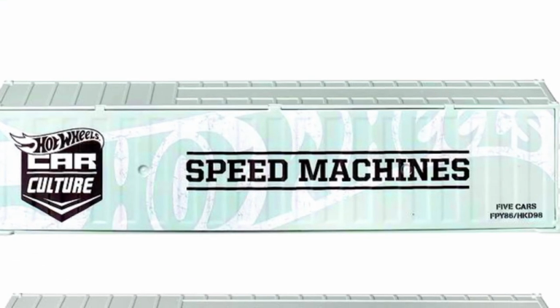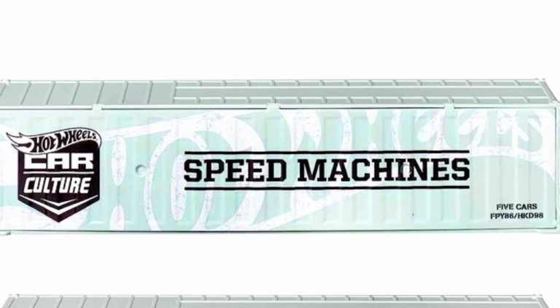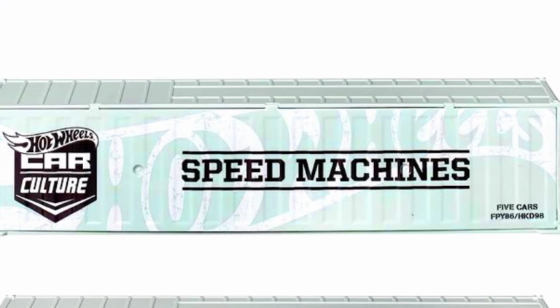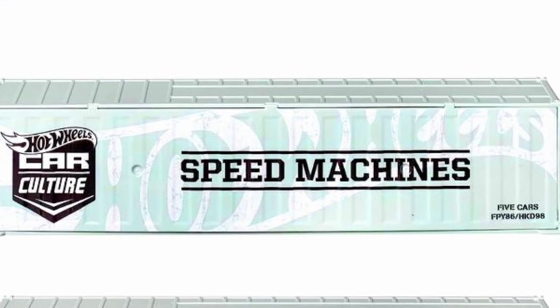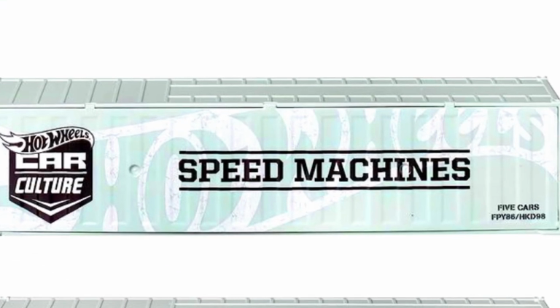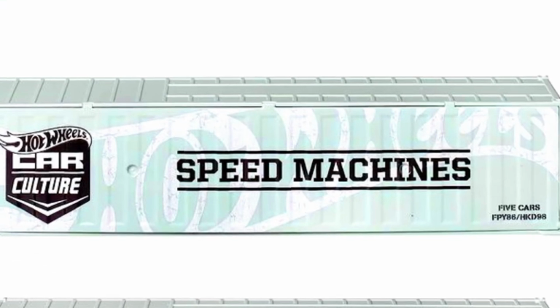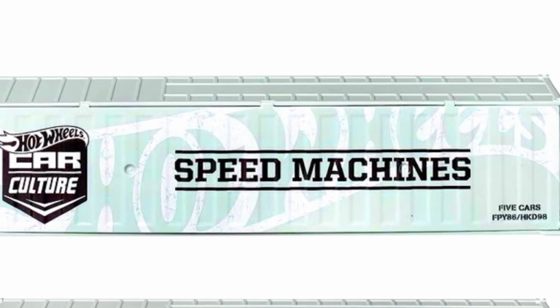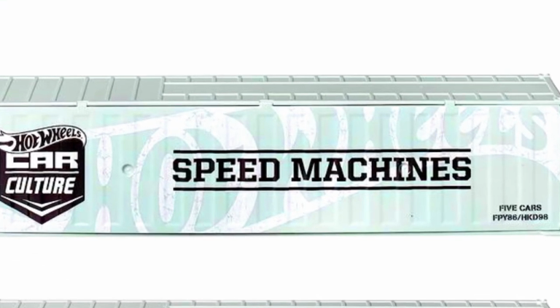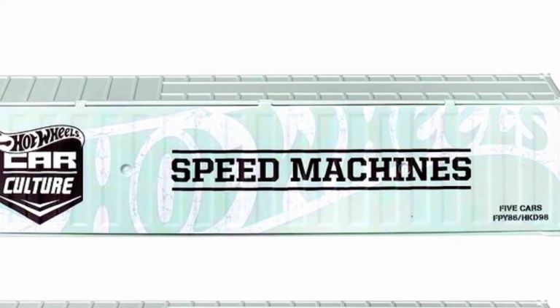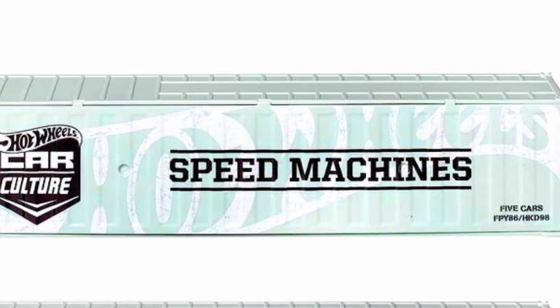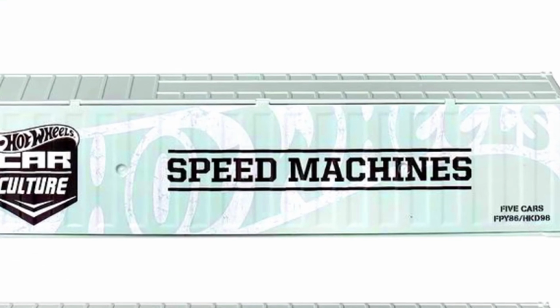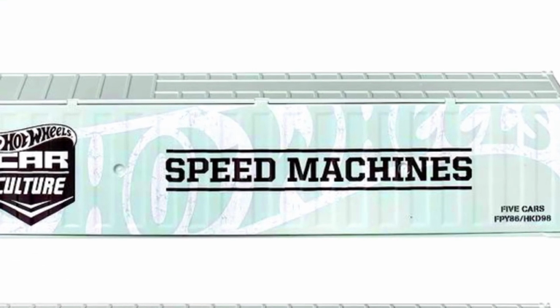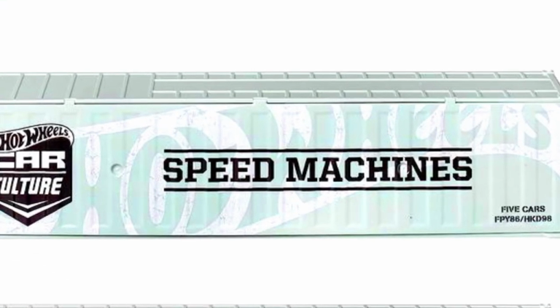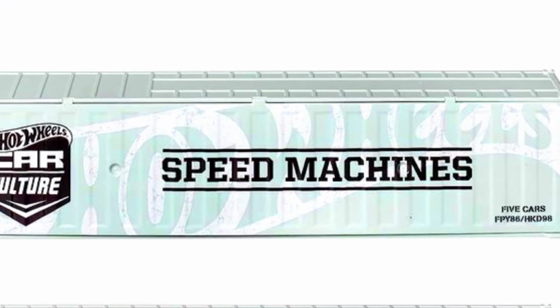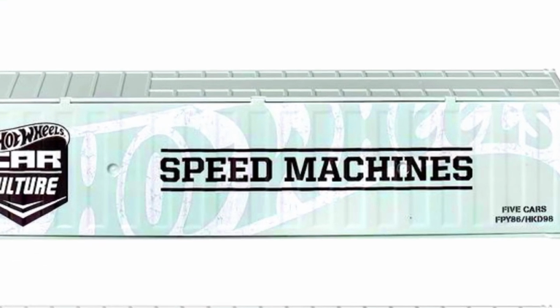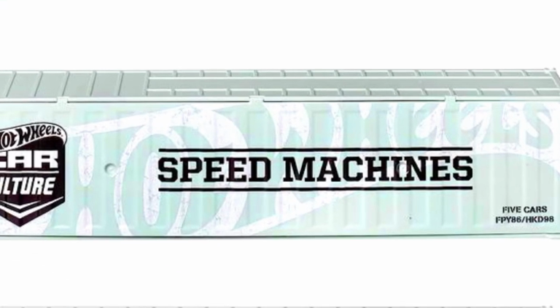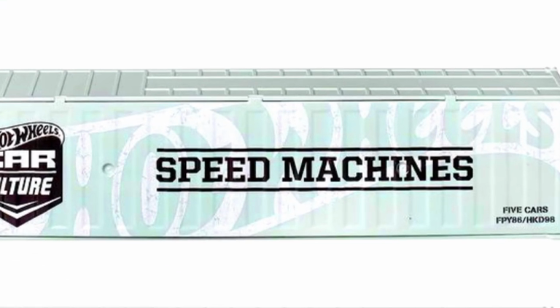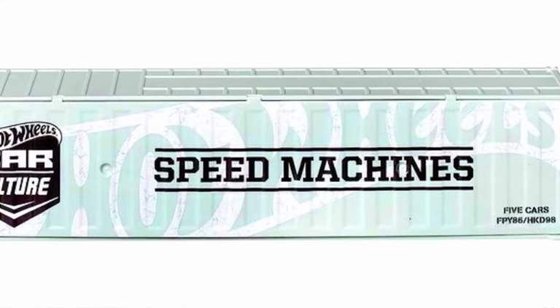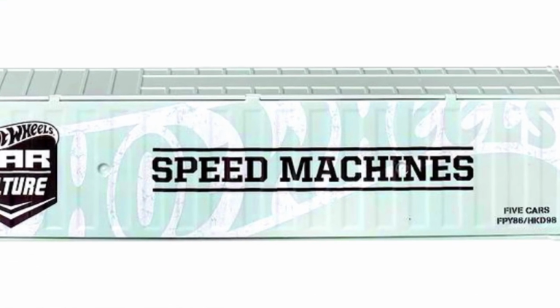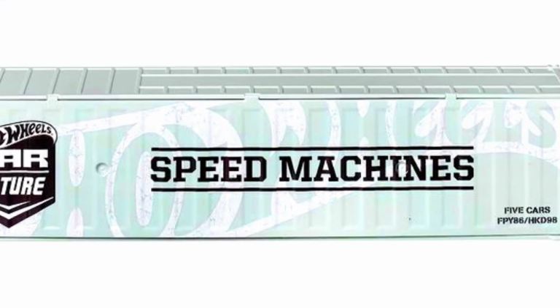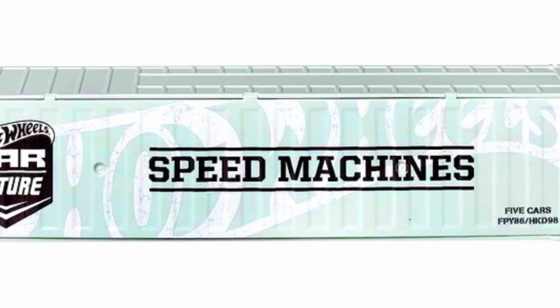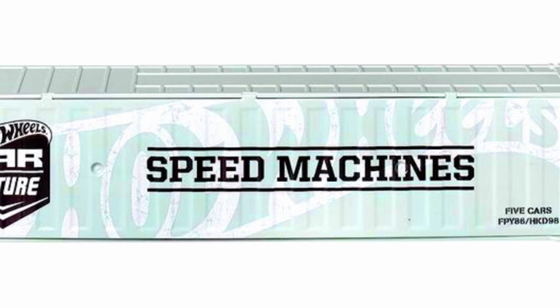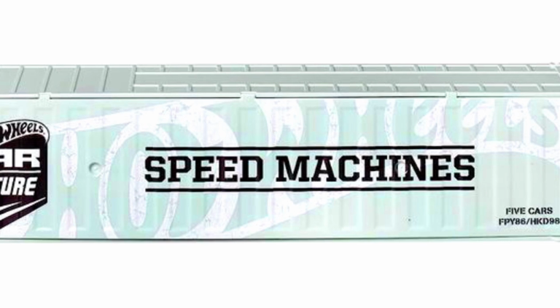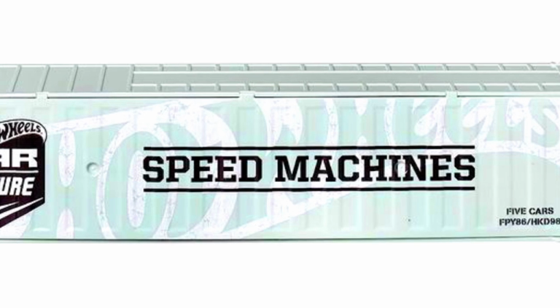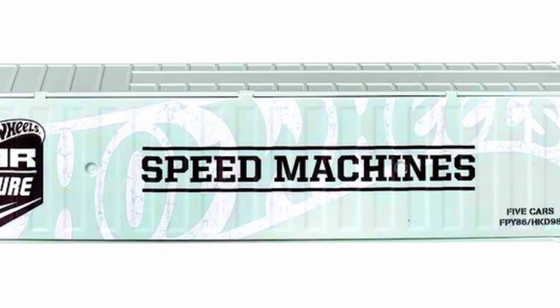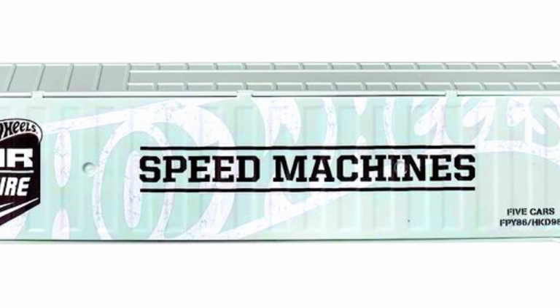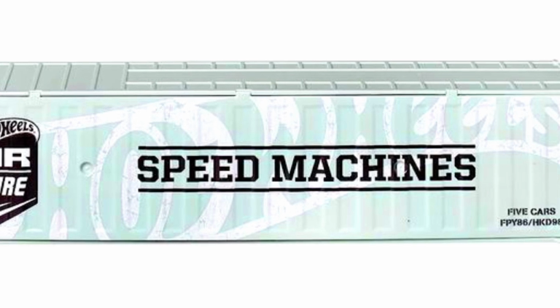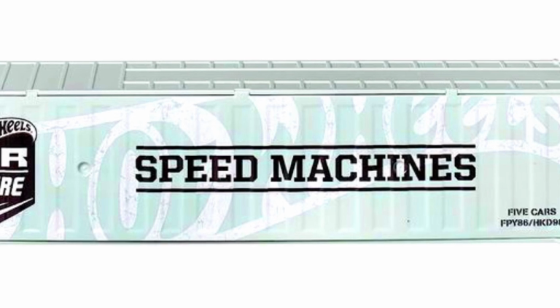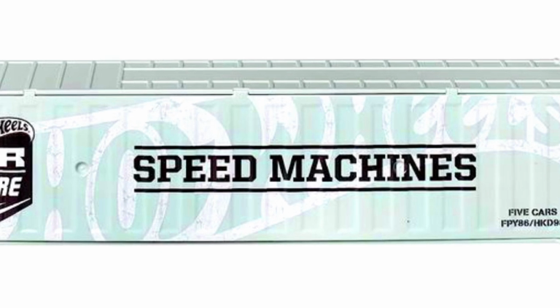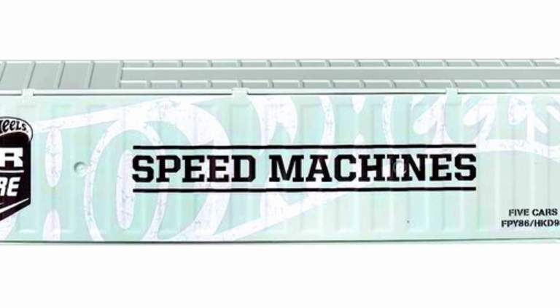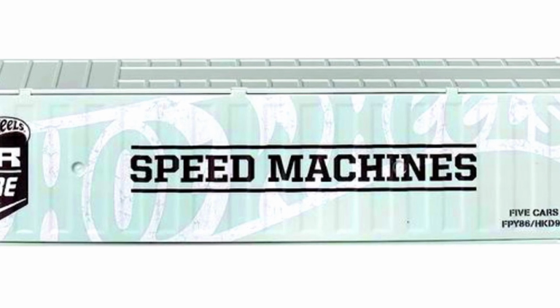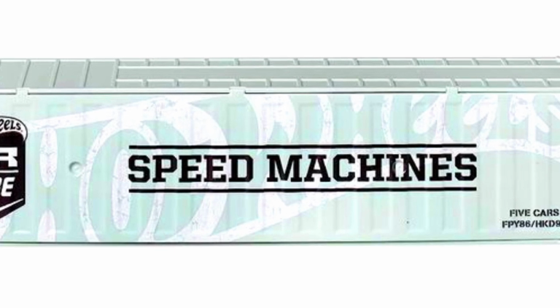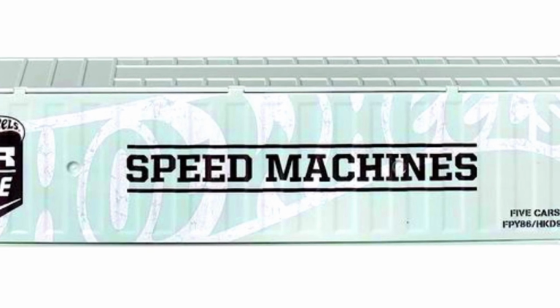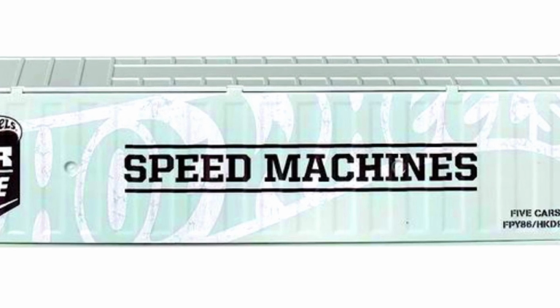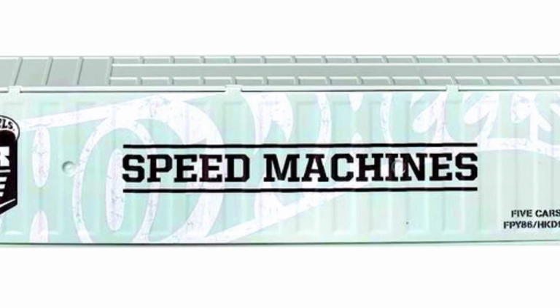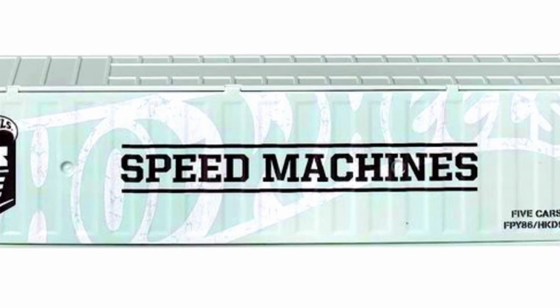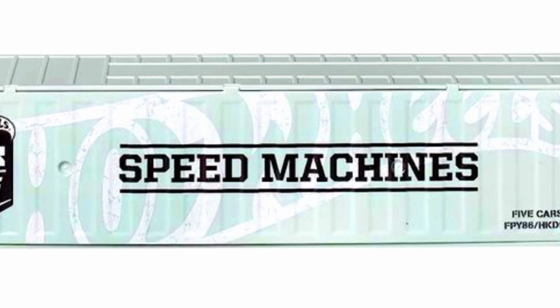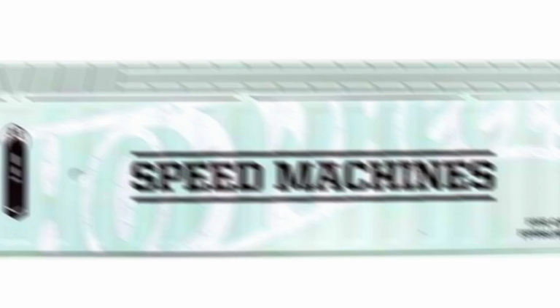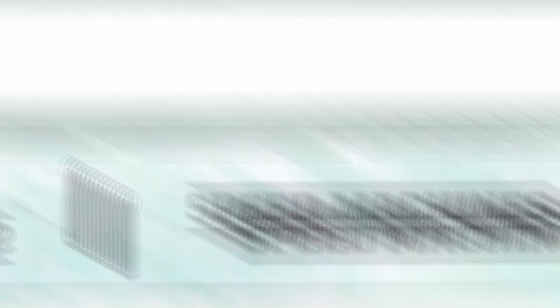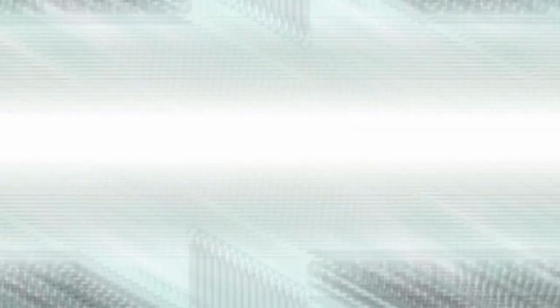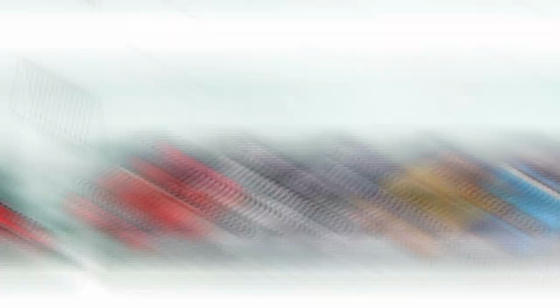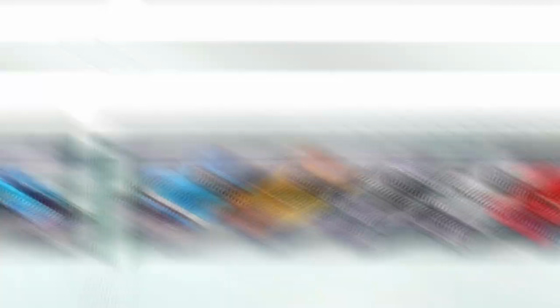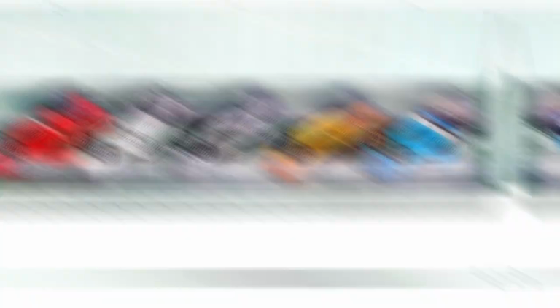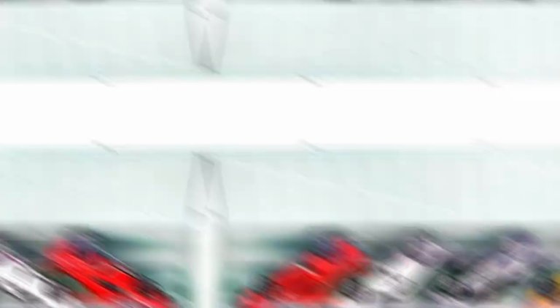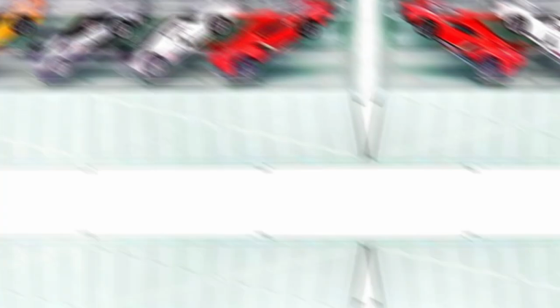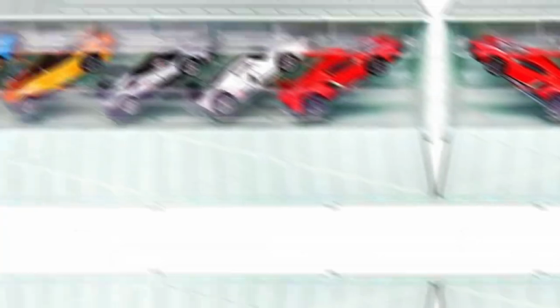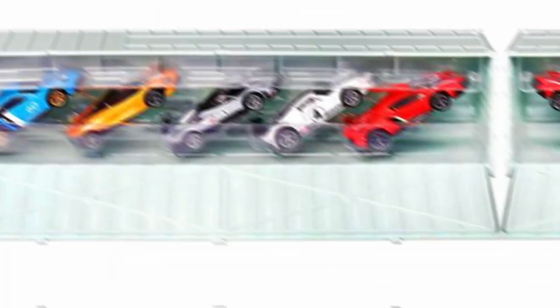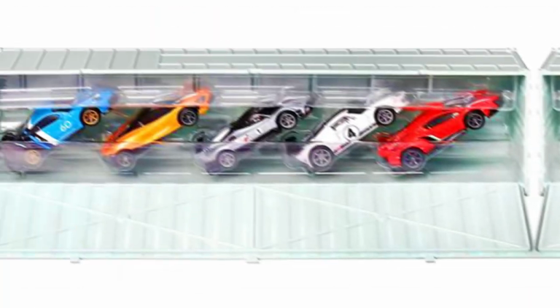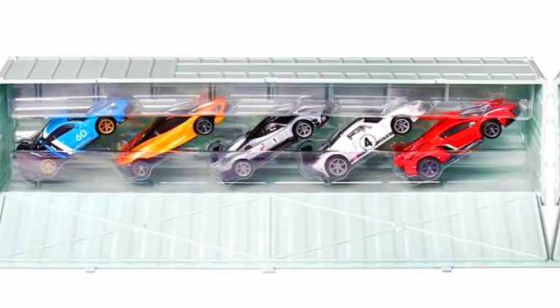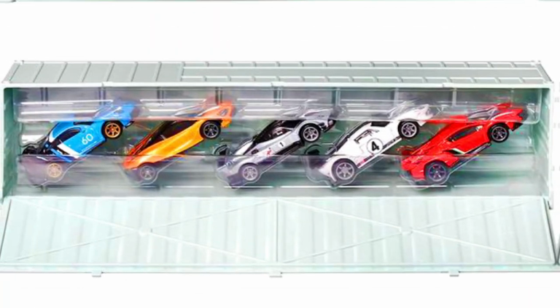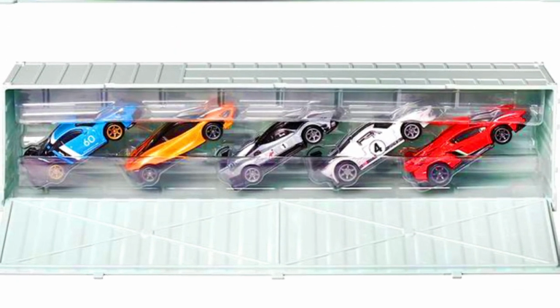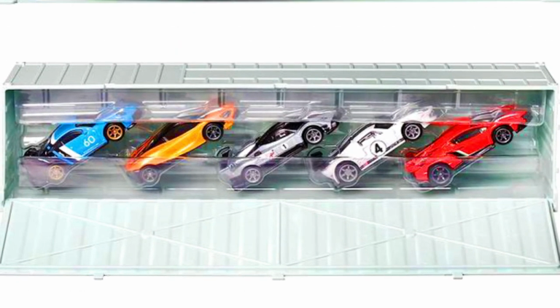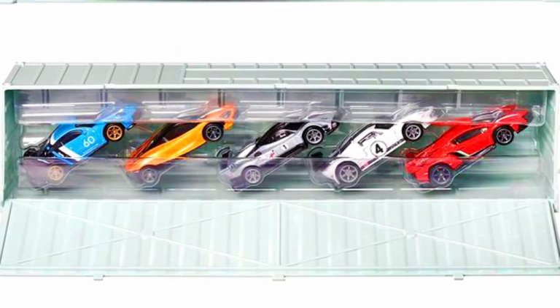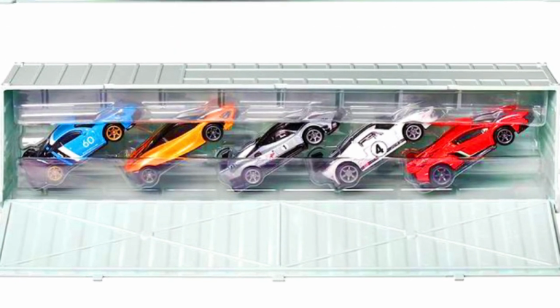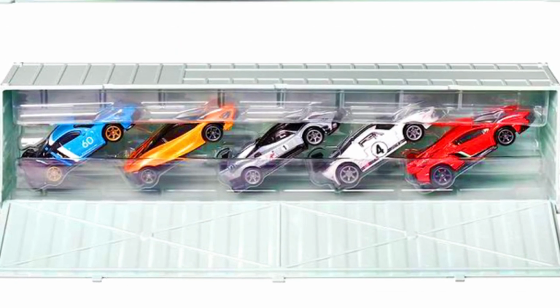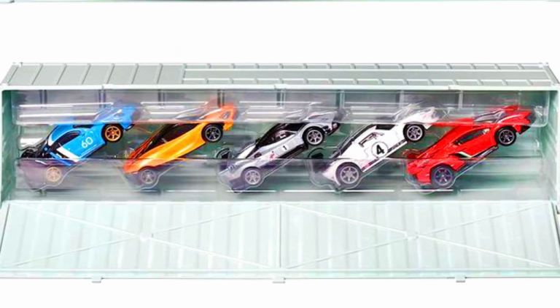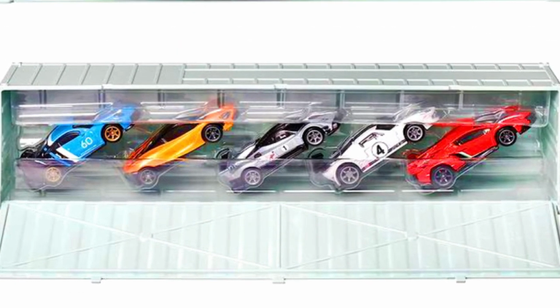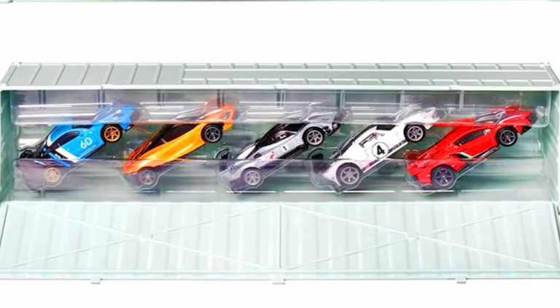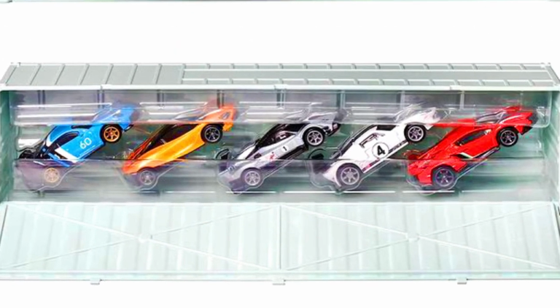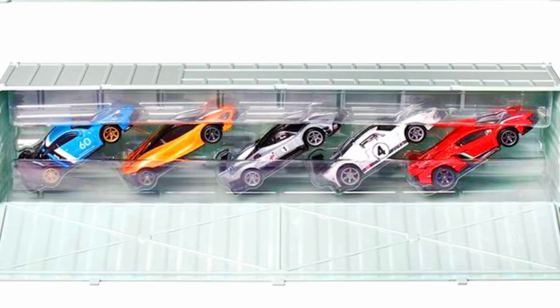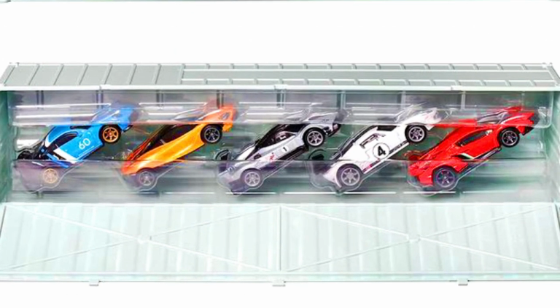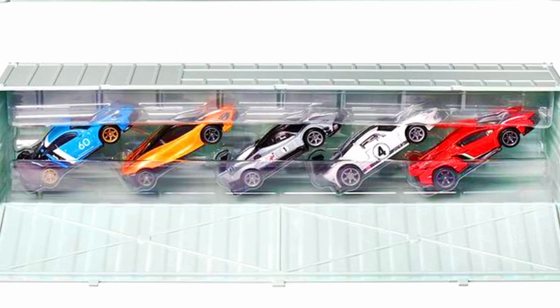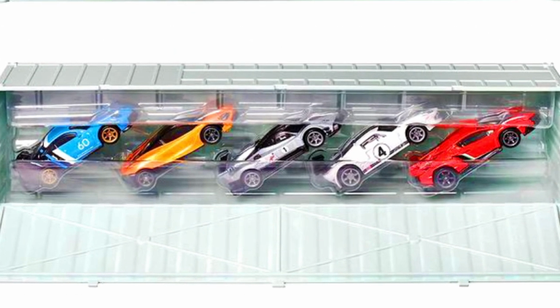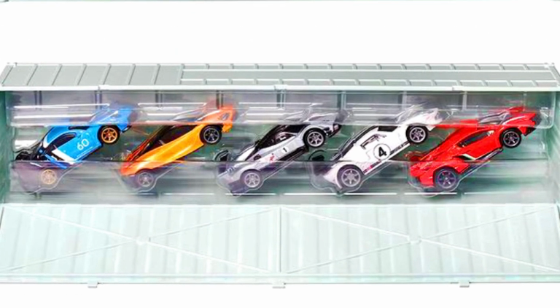A Hot Wheels Car Culture Speed Machine container set is available on Amazon. Check out the links in the description.